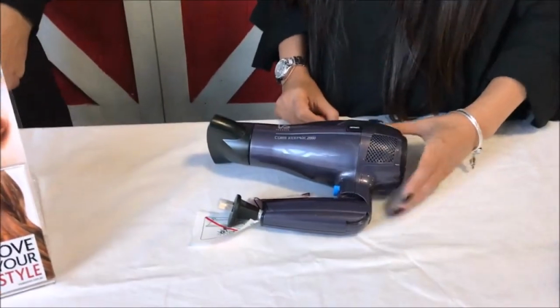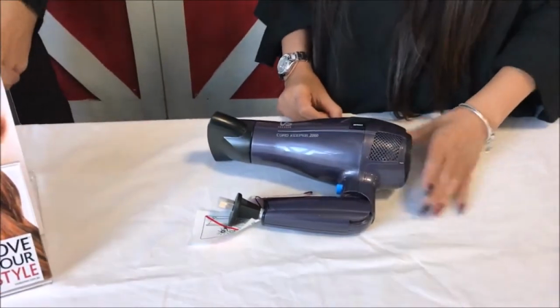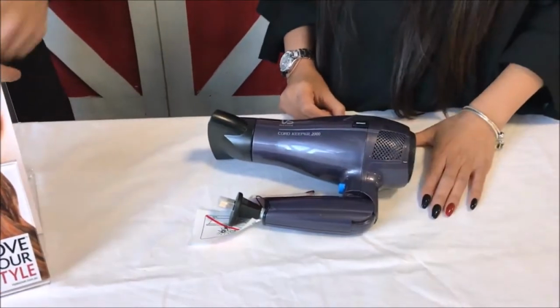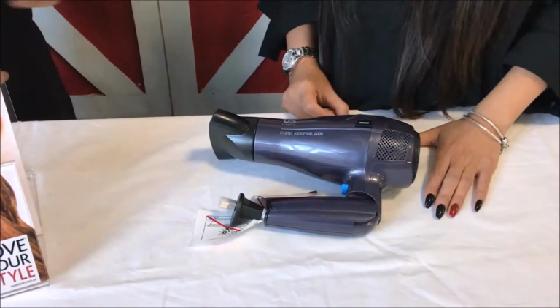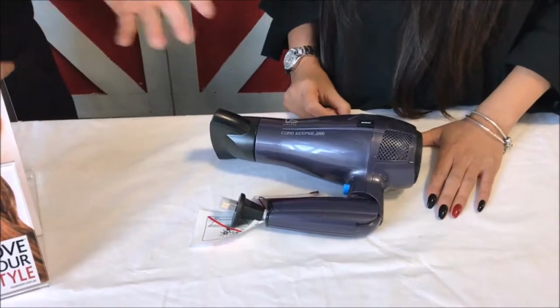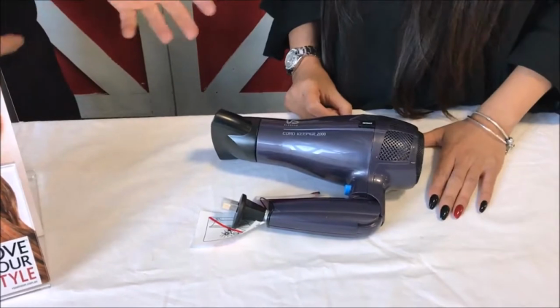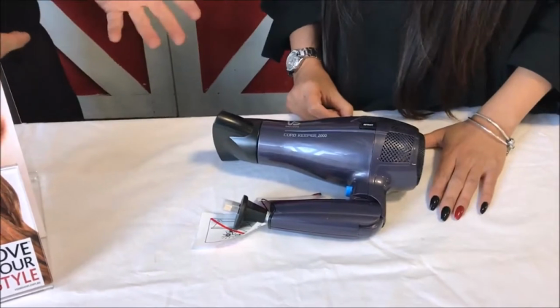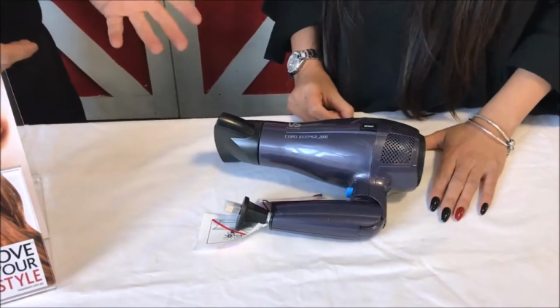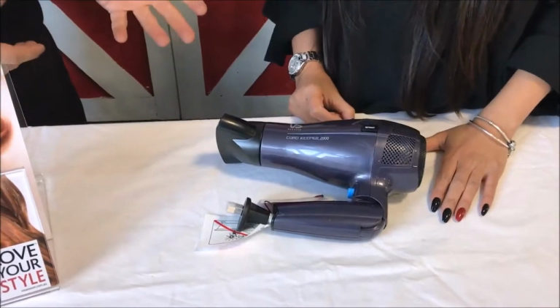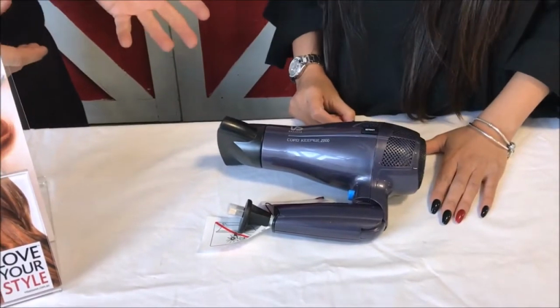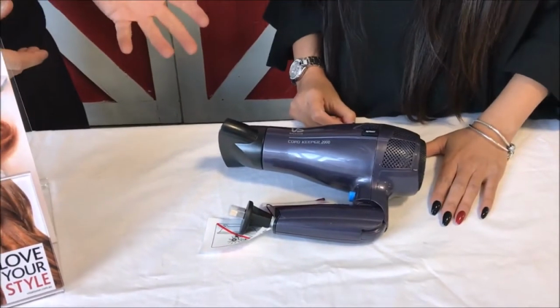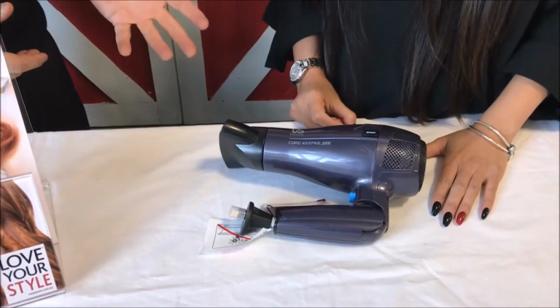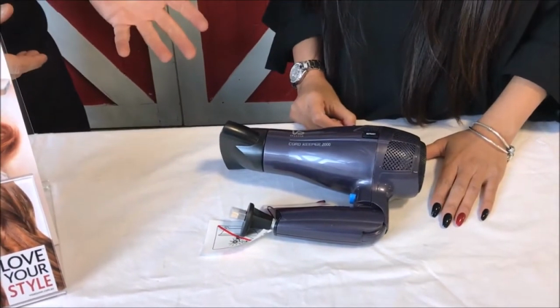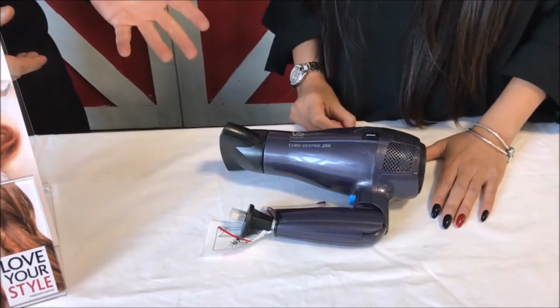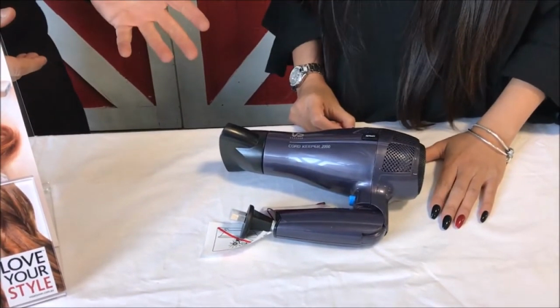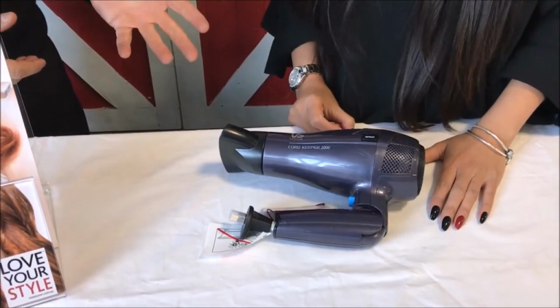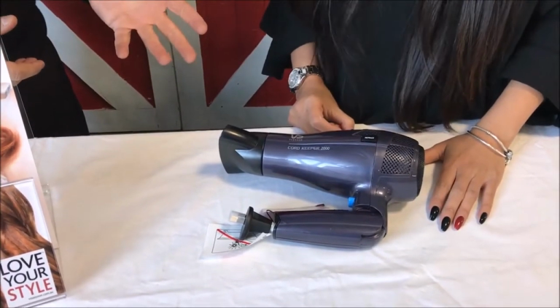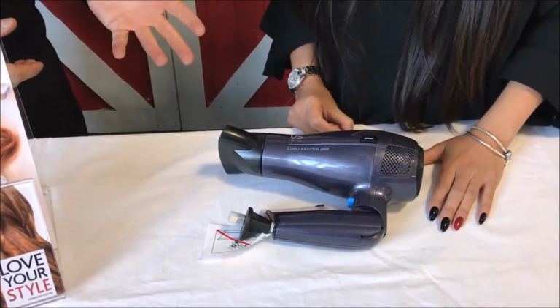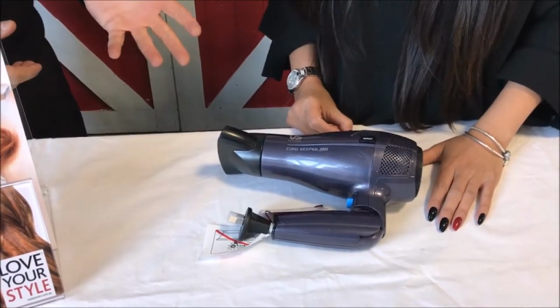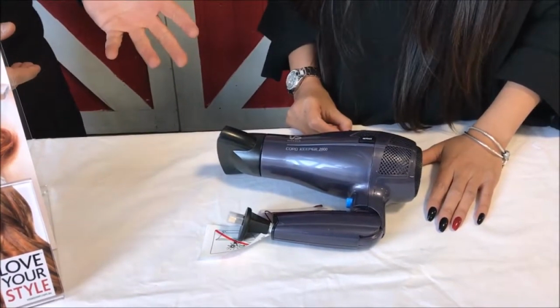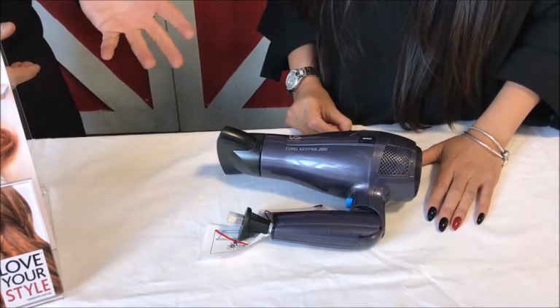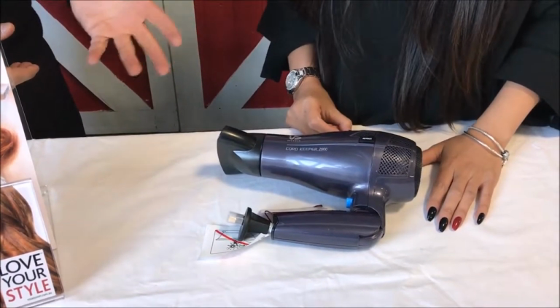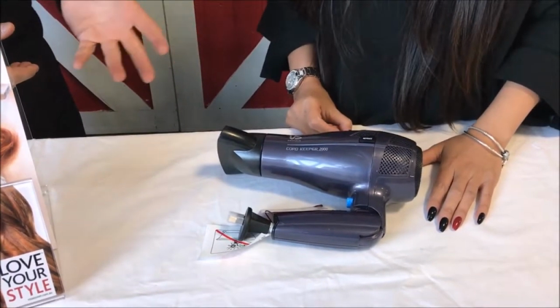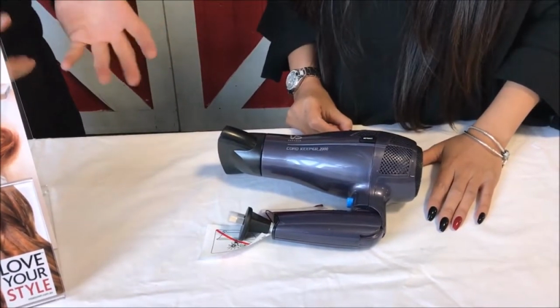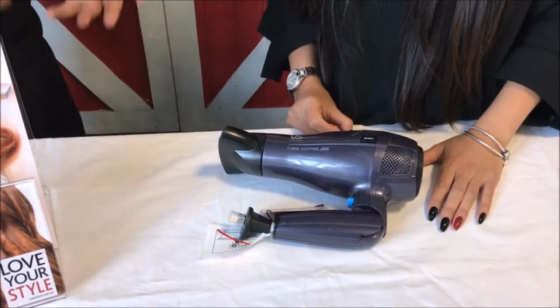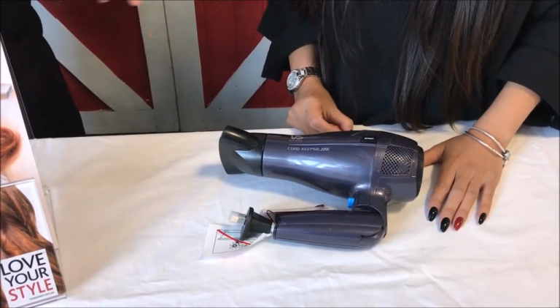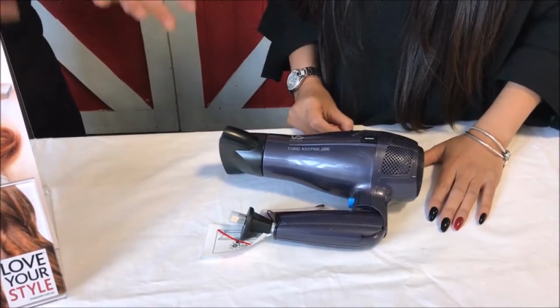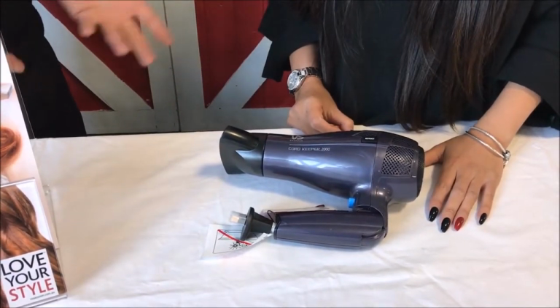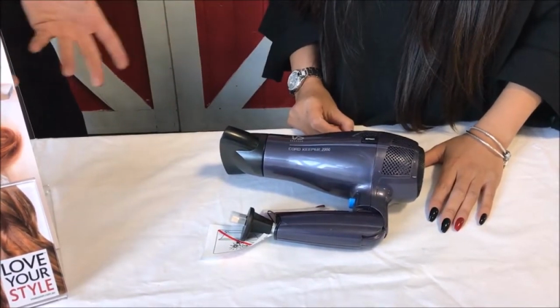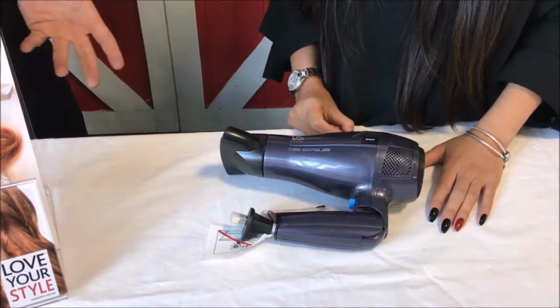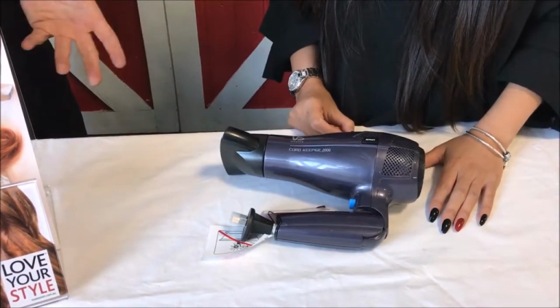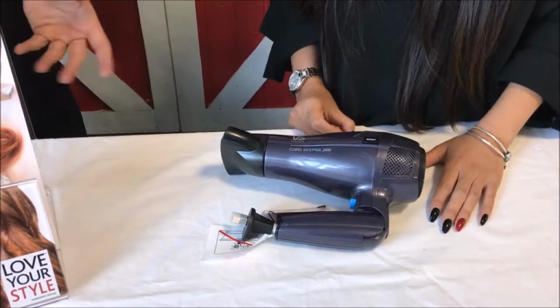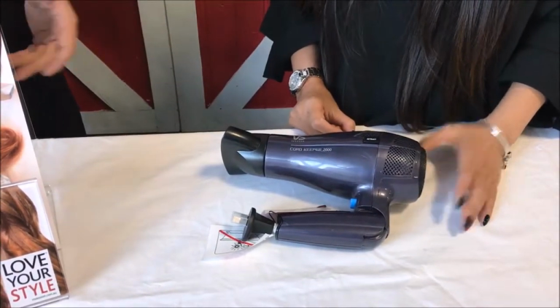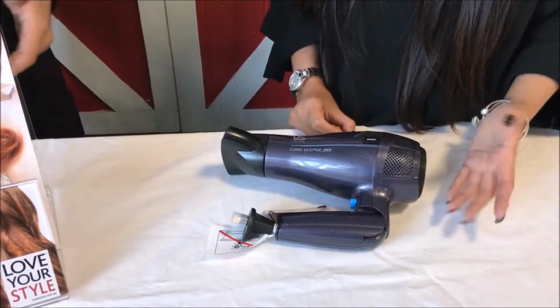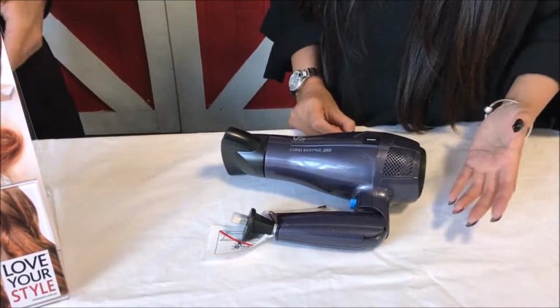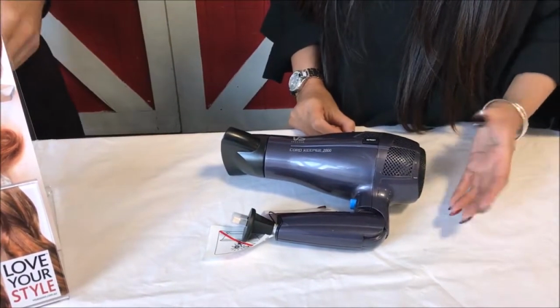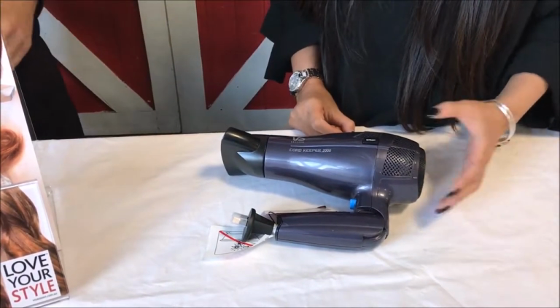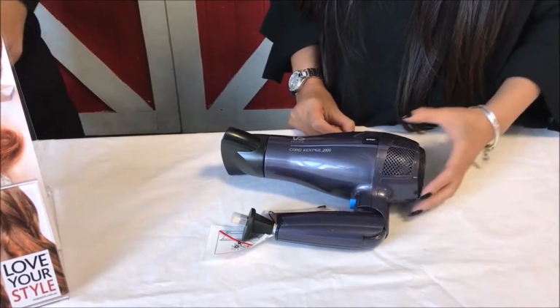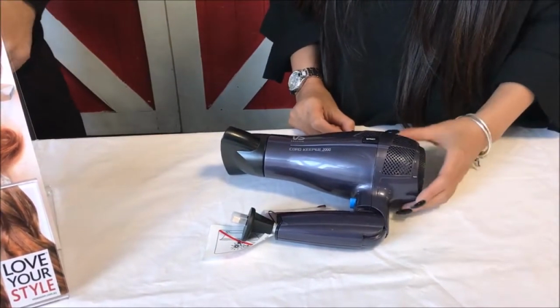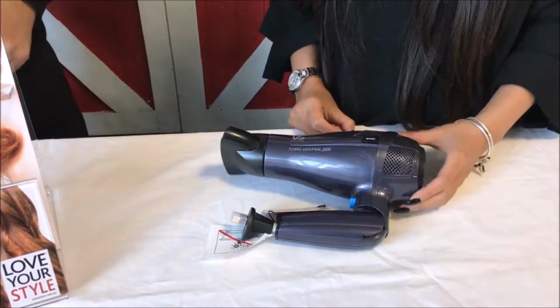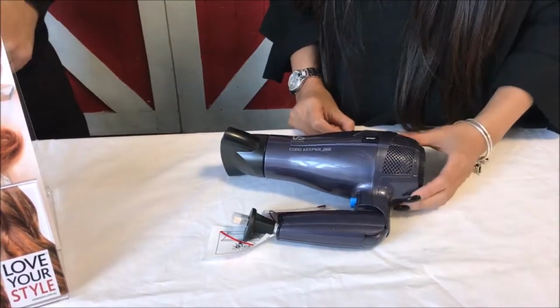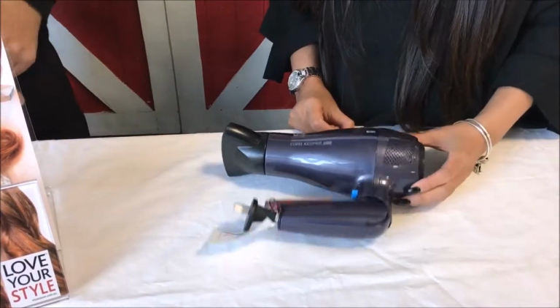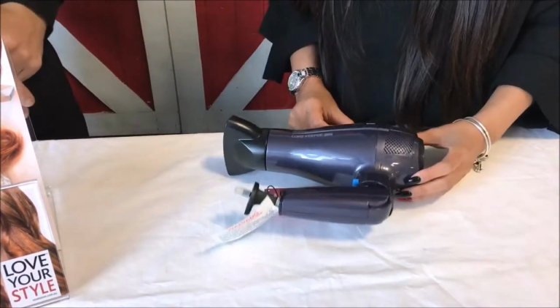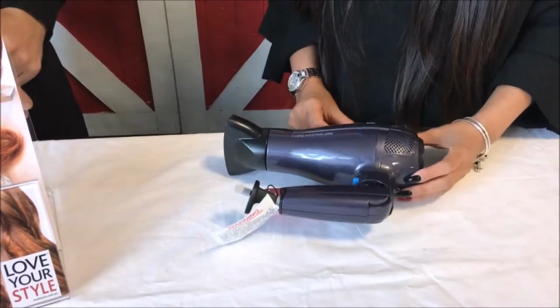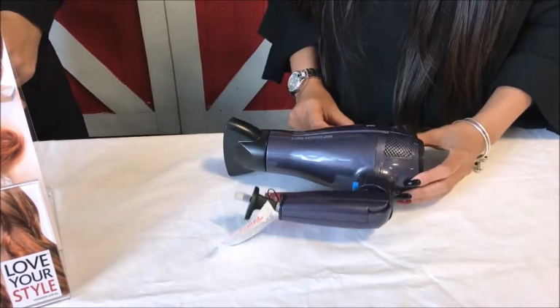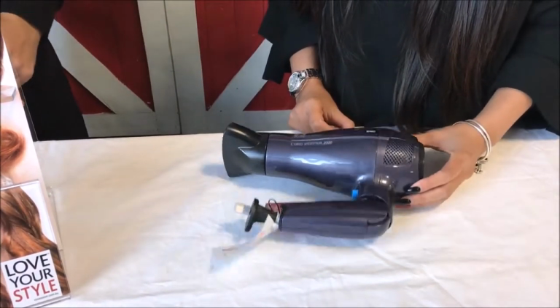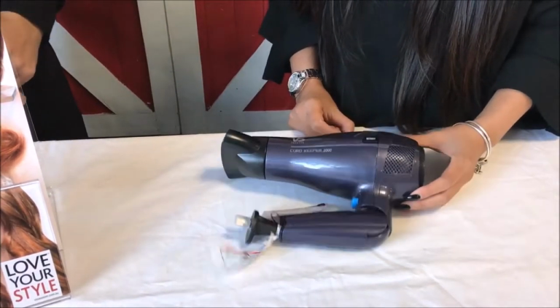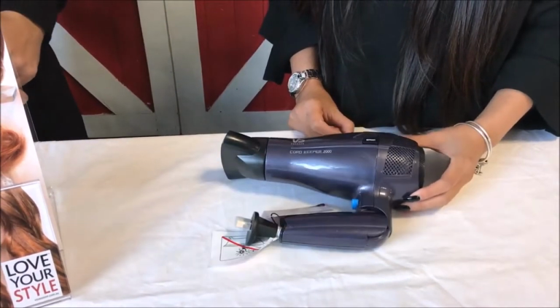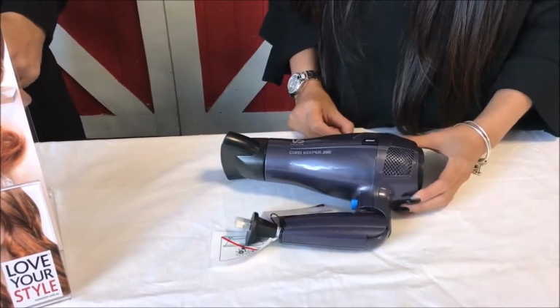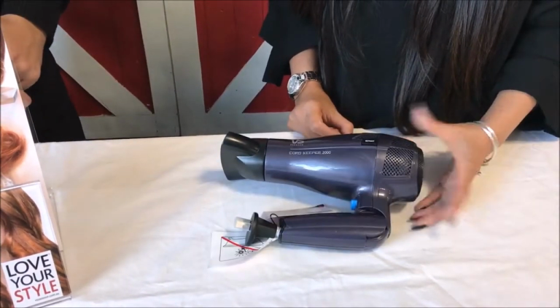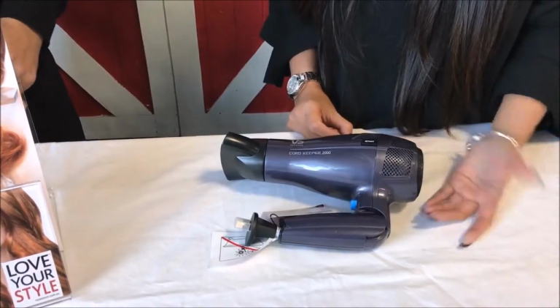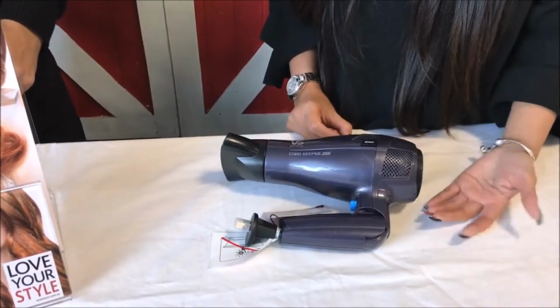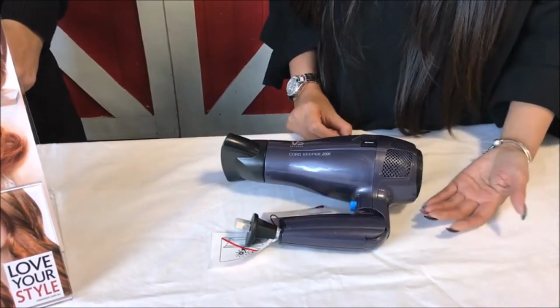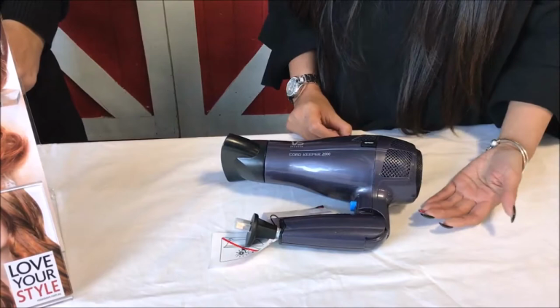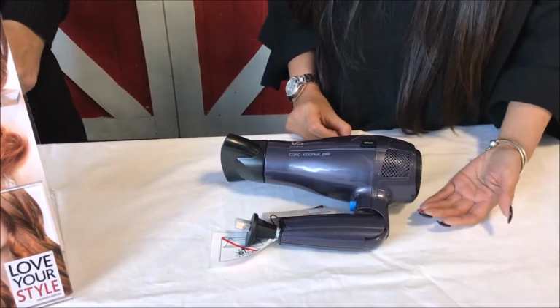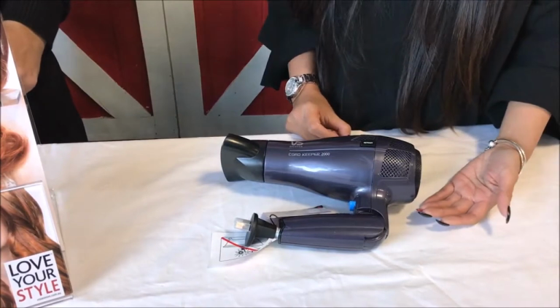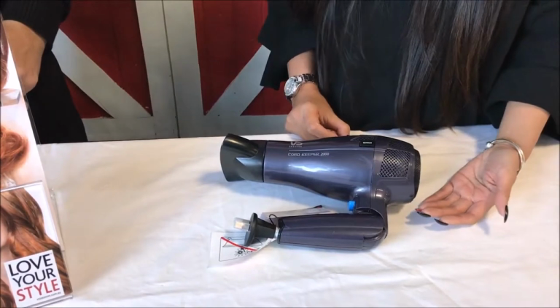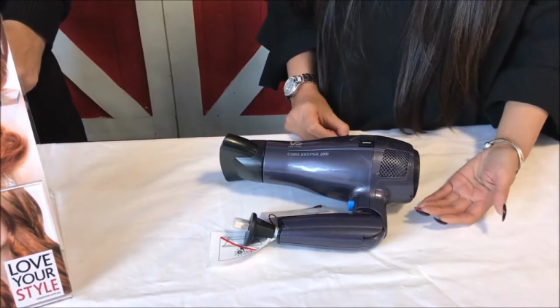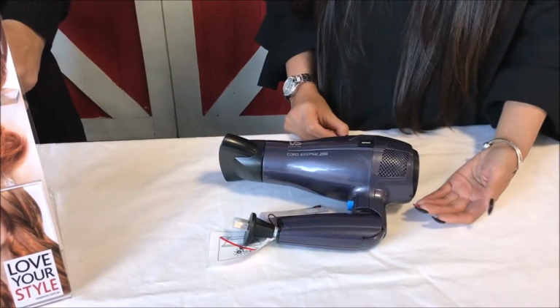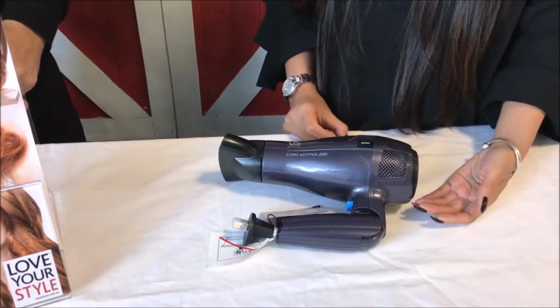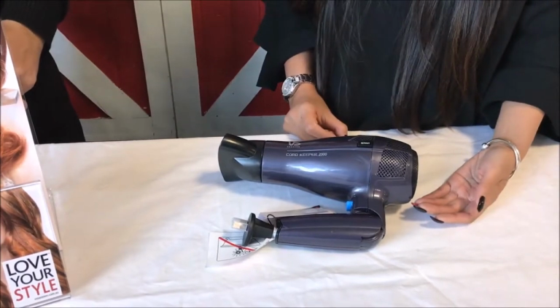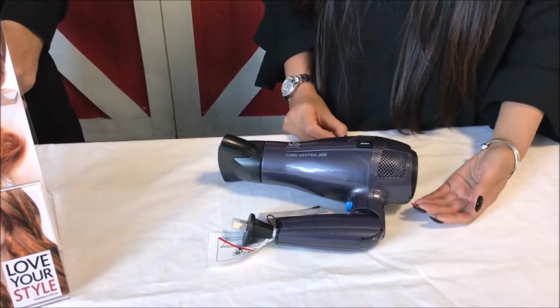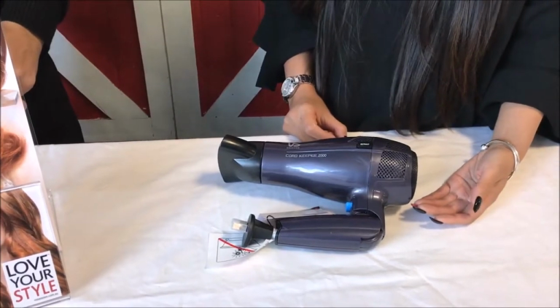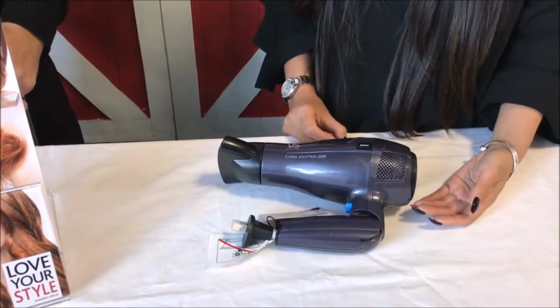And obviously the handle folds, so it's really good for when you're travelling — also really good for travel use.